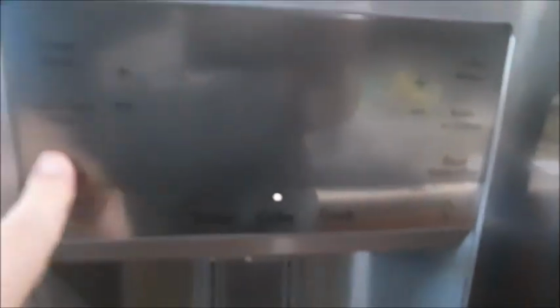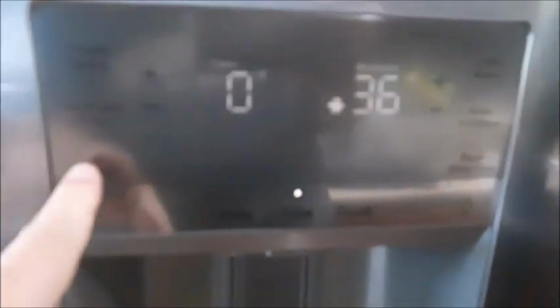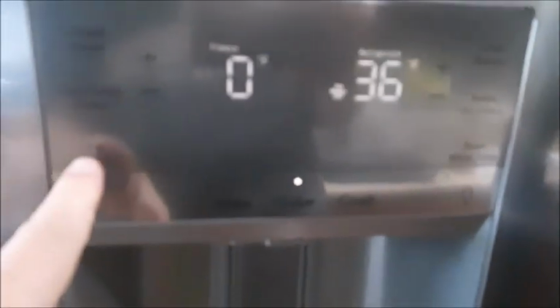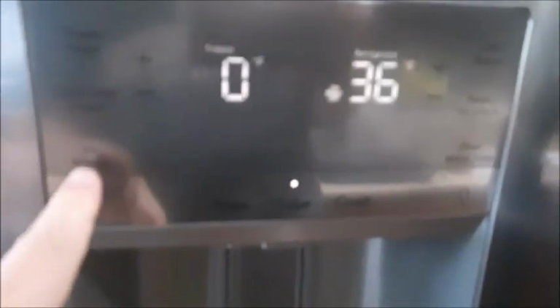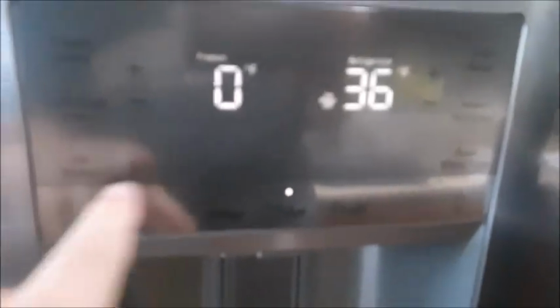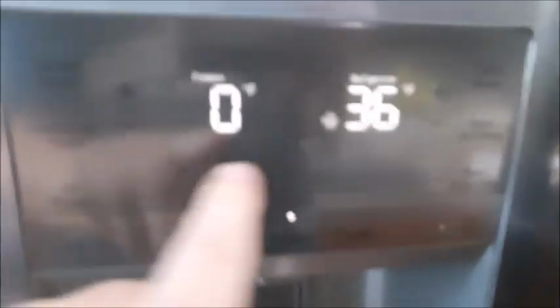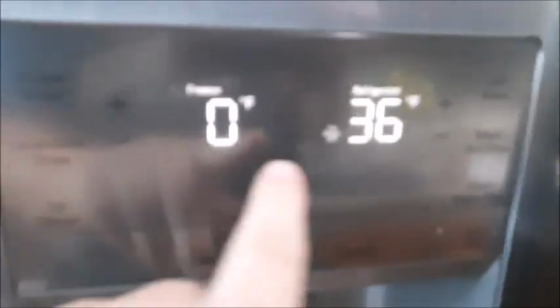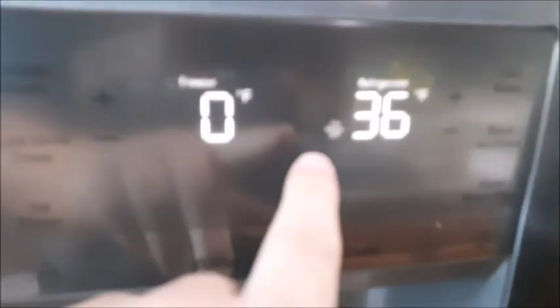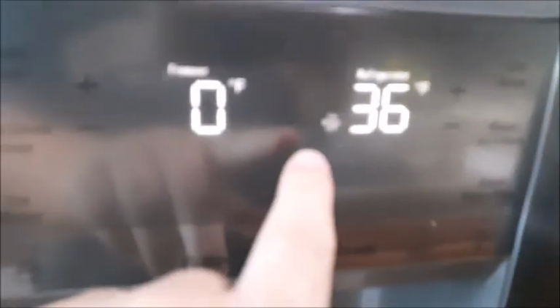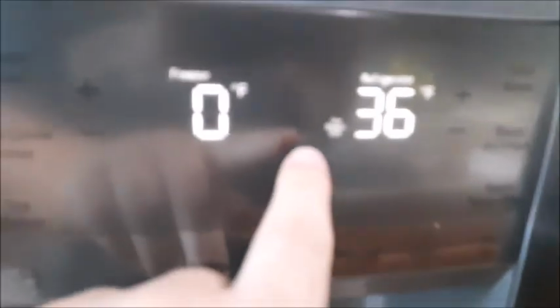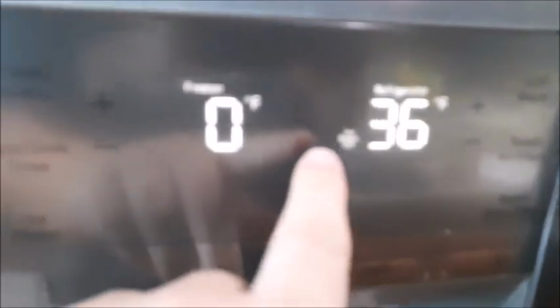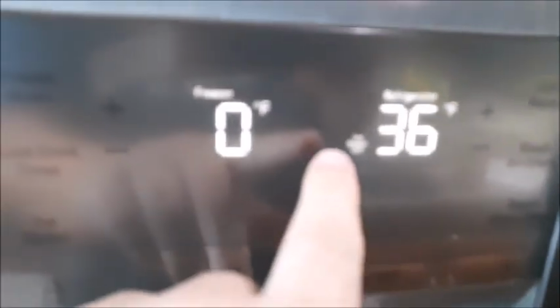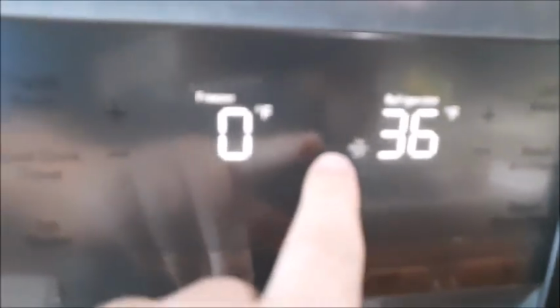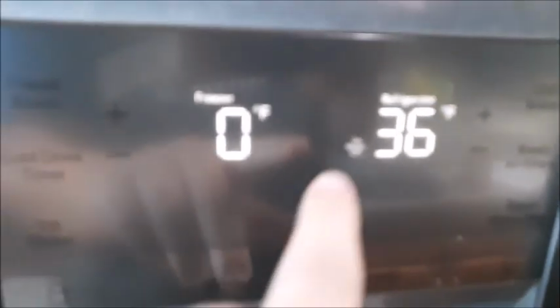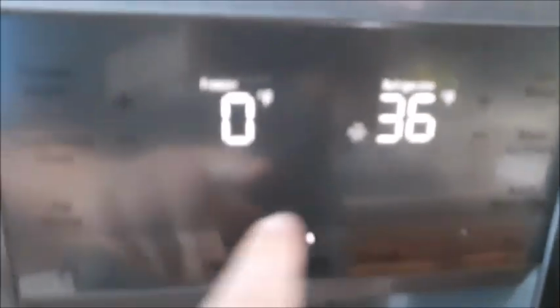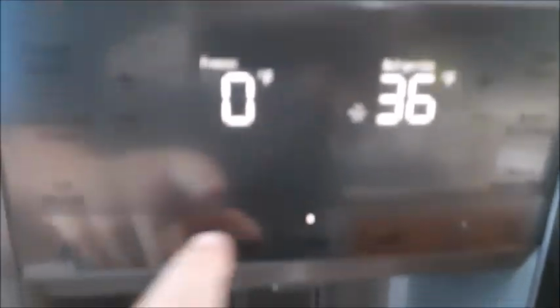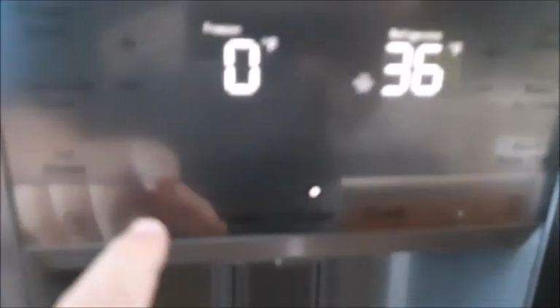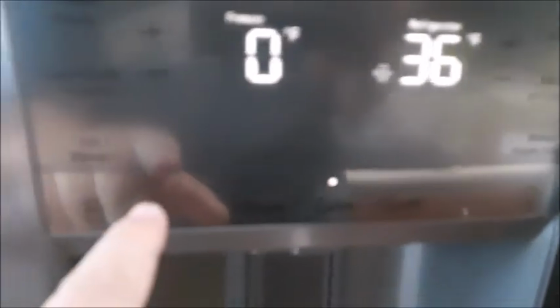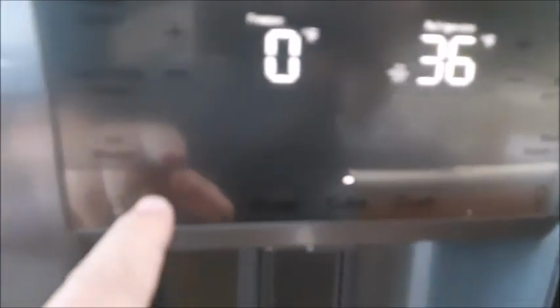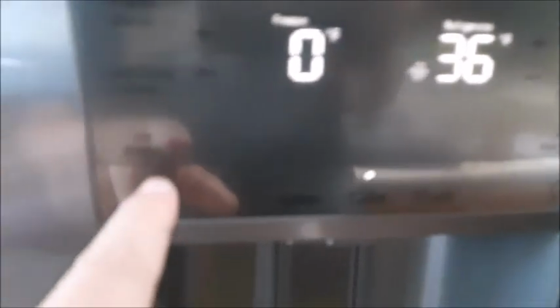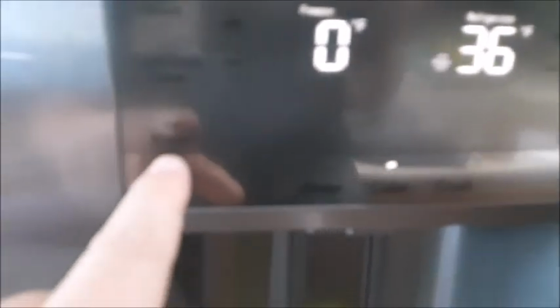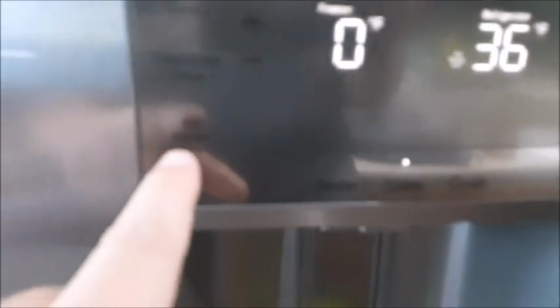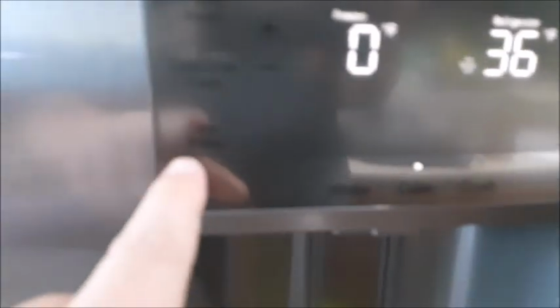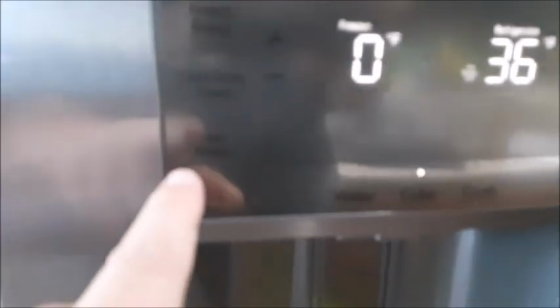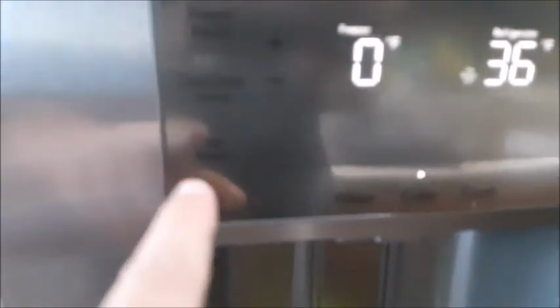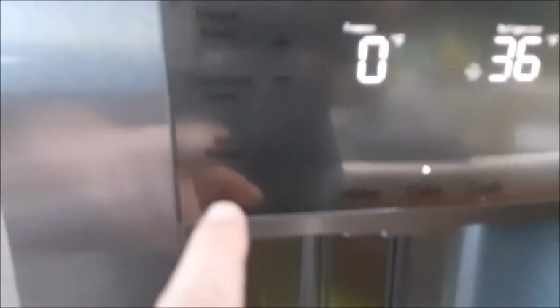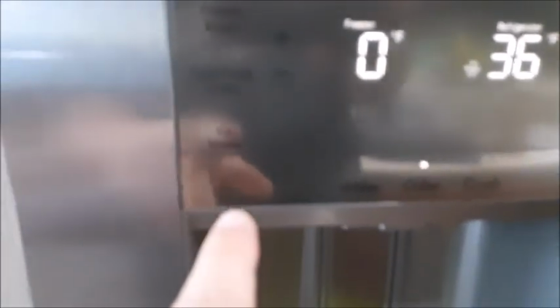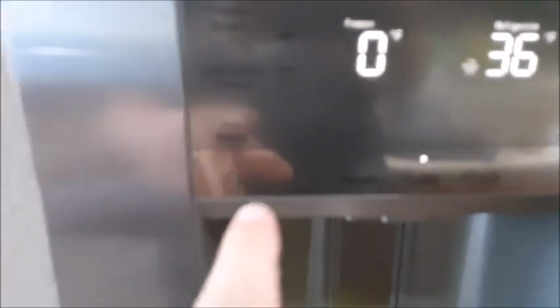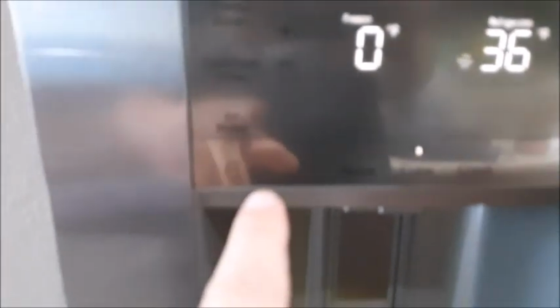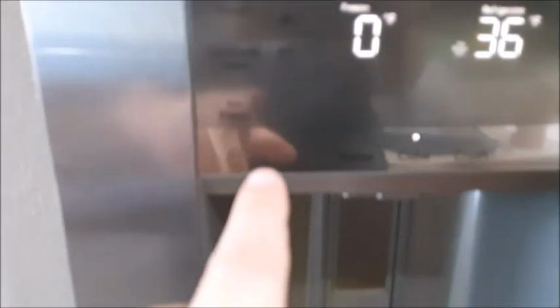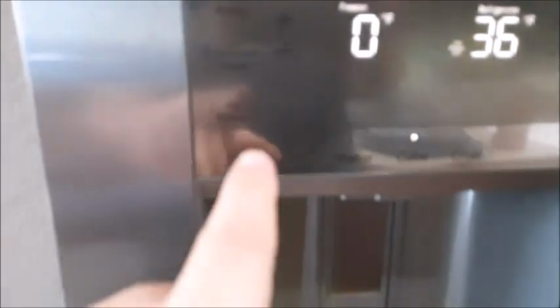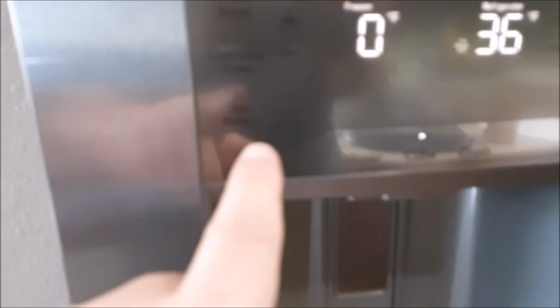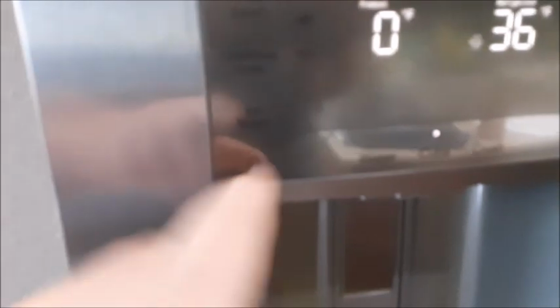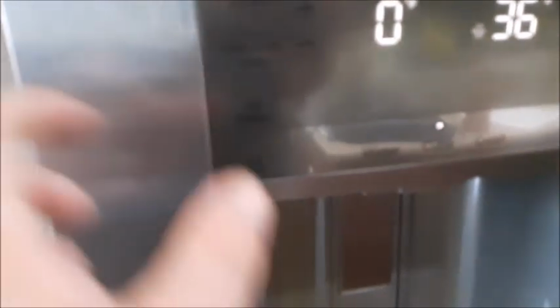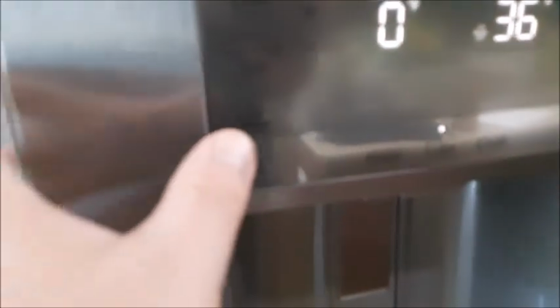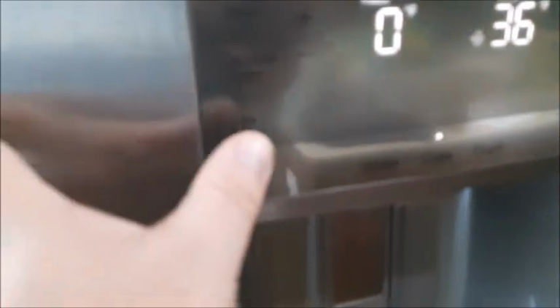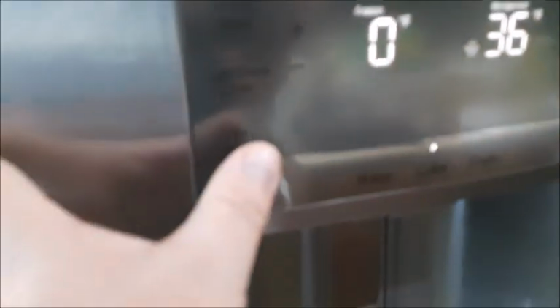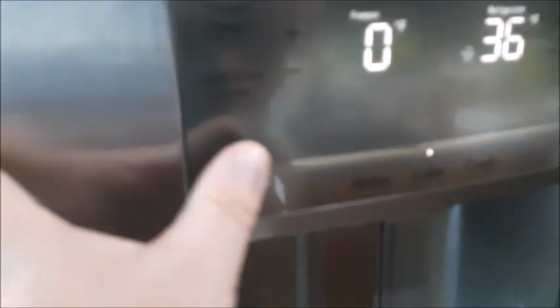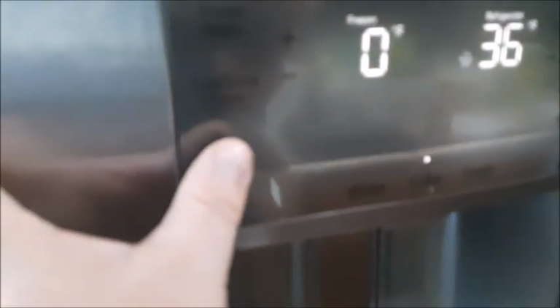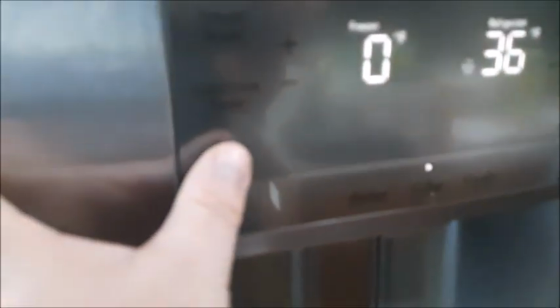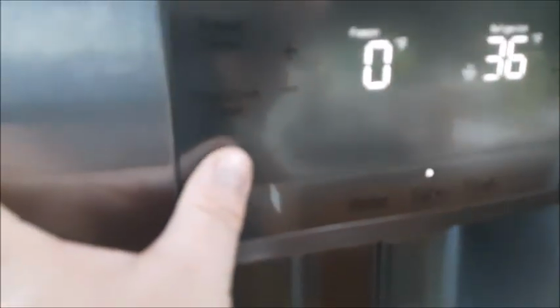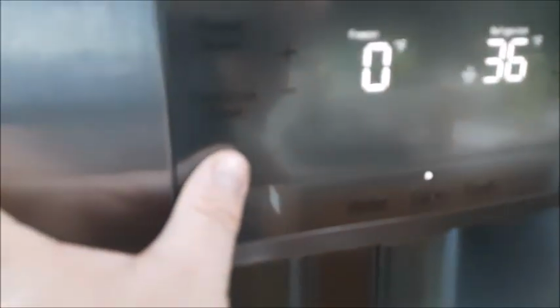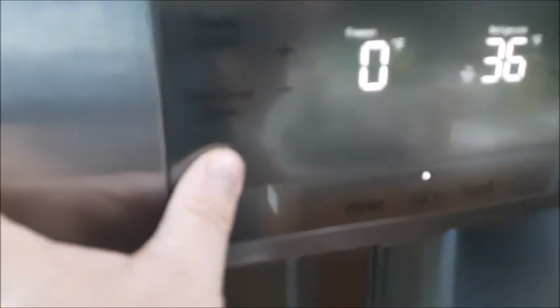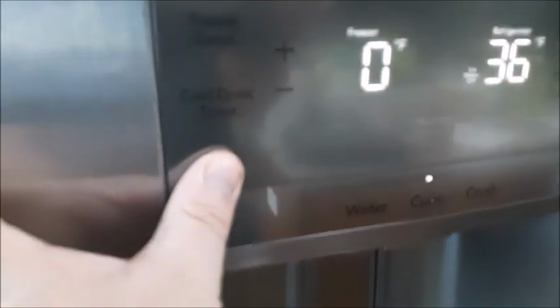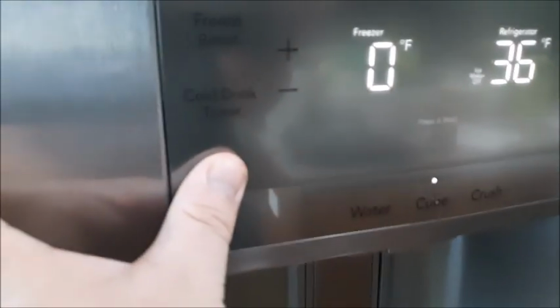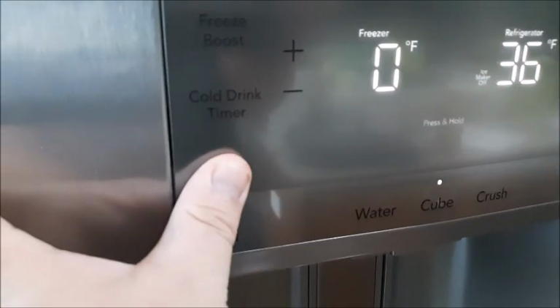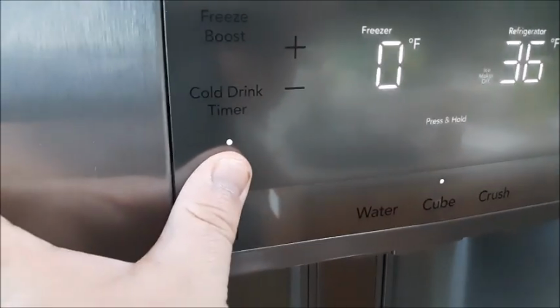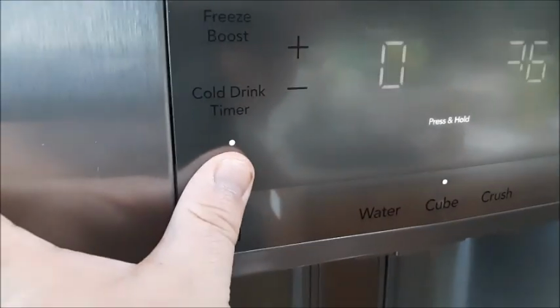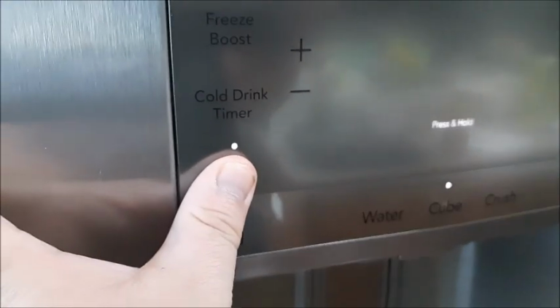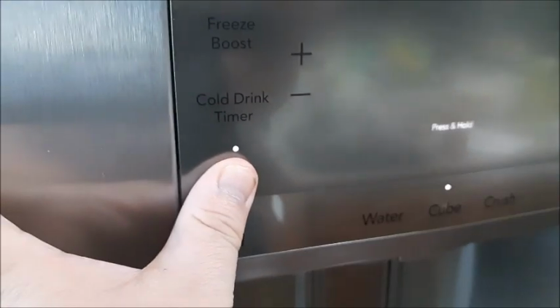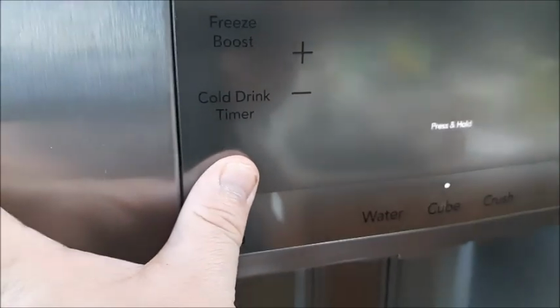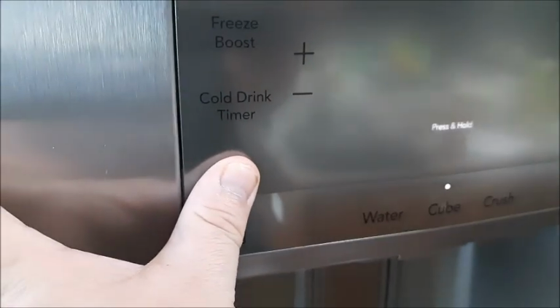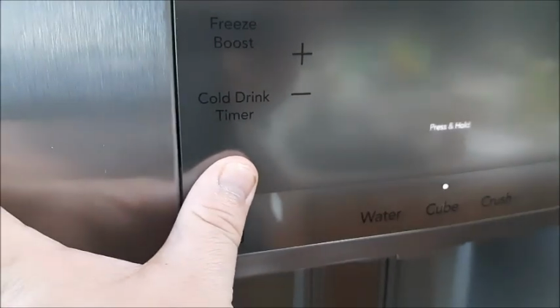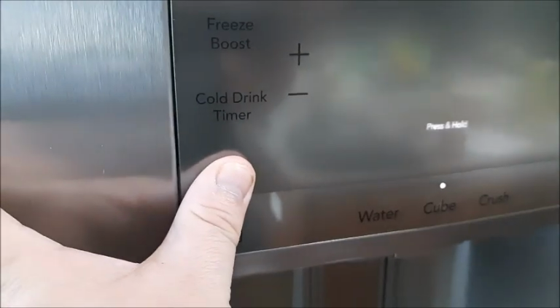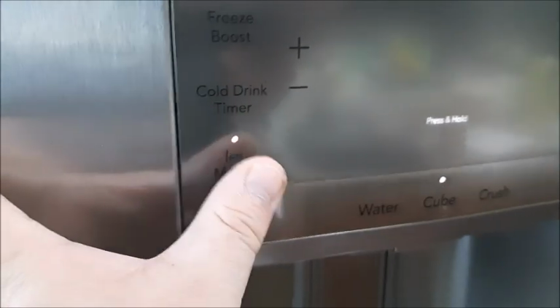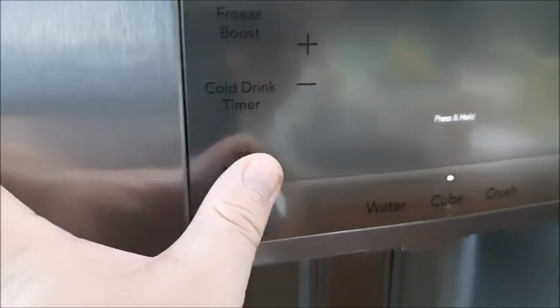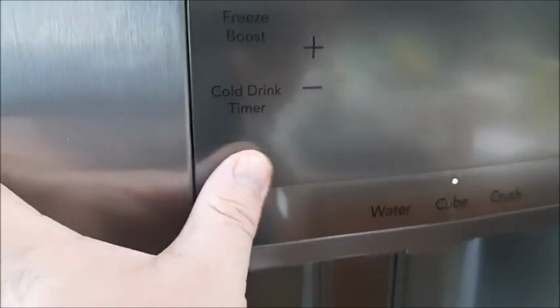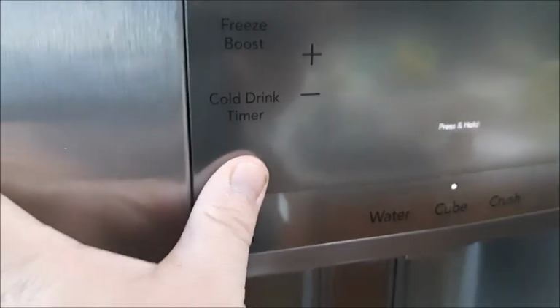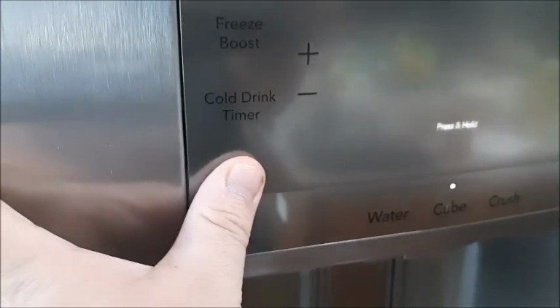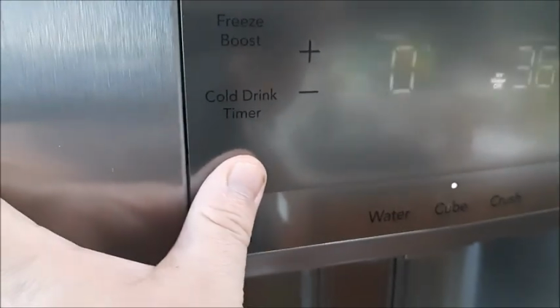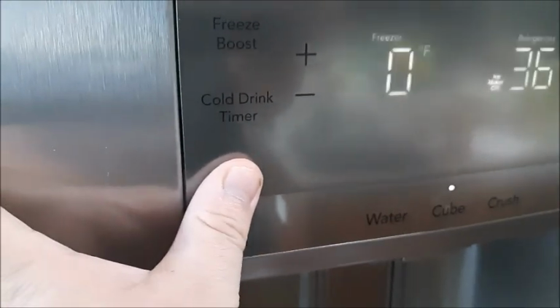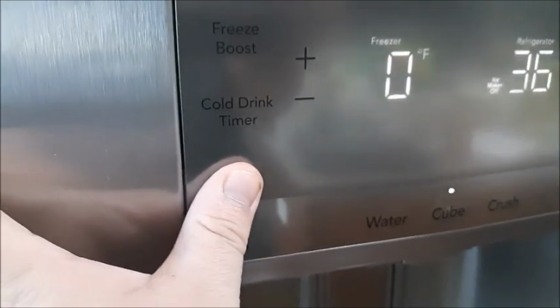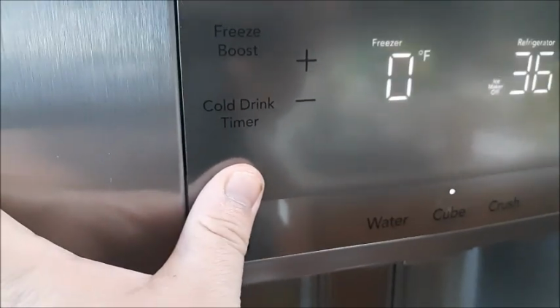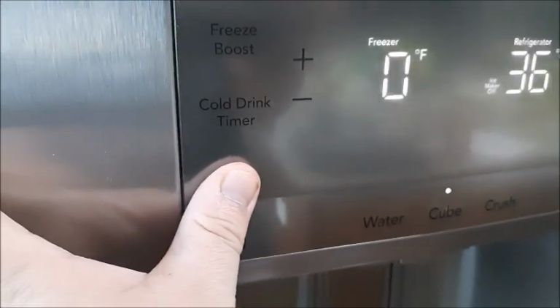No — the ice maker is still off. So to put the ice maker back on, let's go ahead and hit it and then press and hold again.